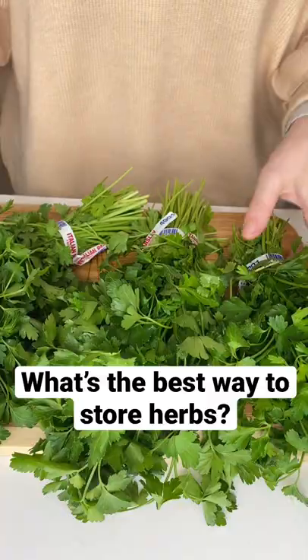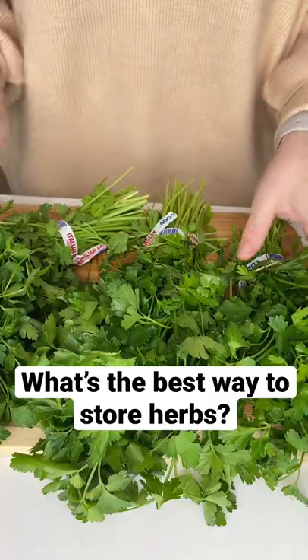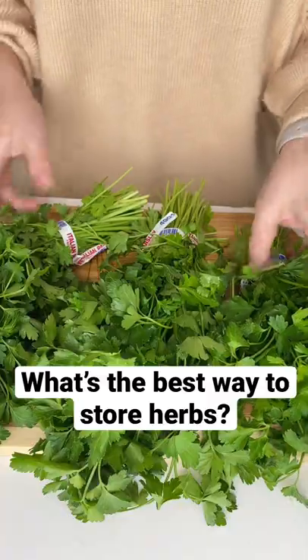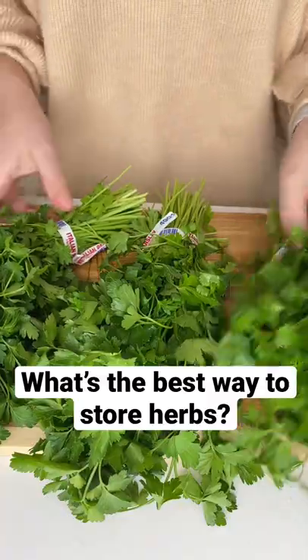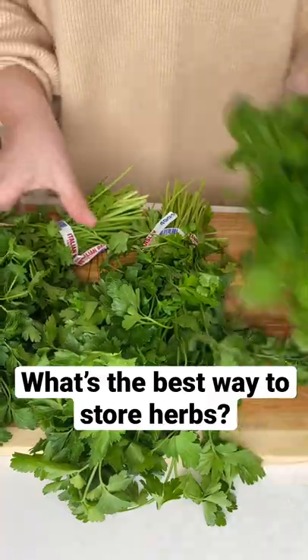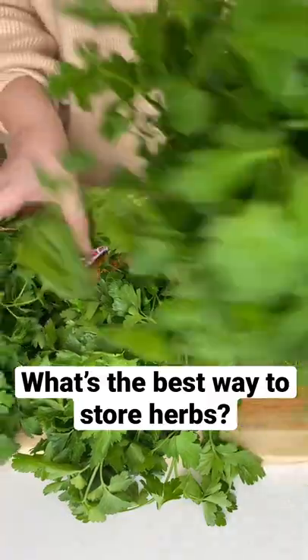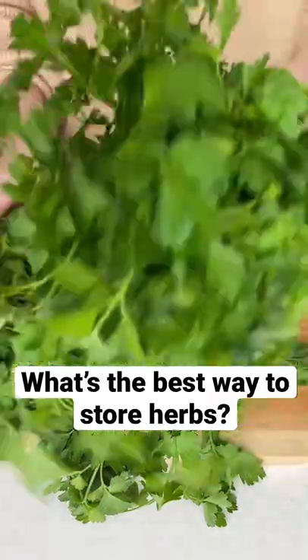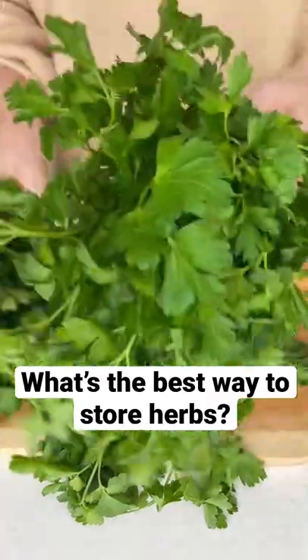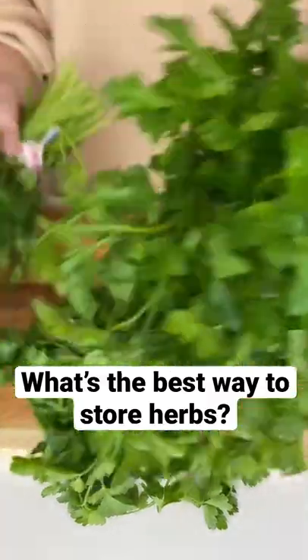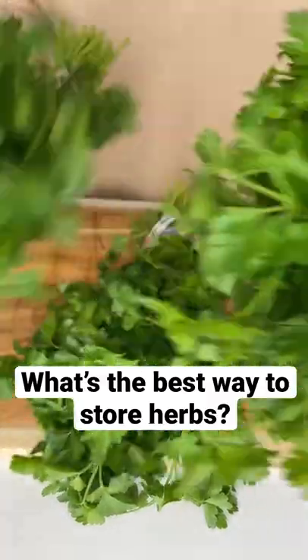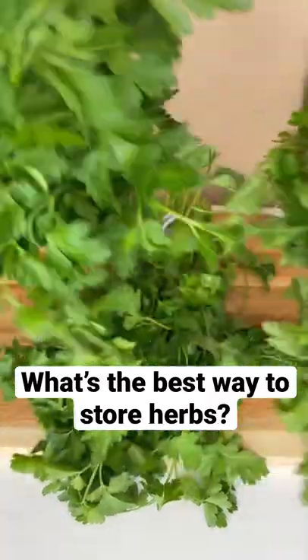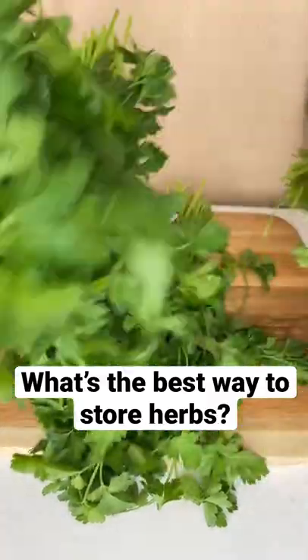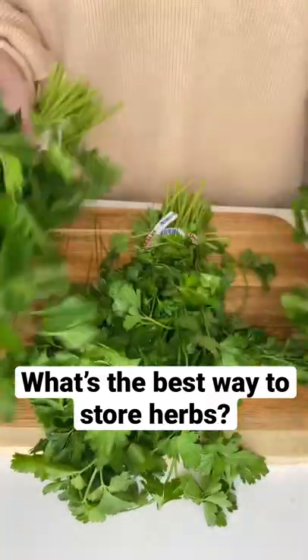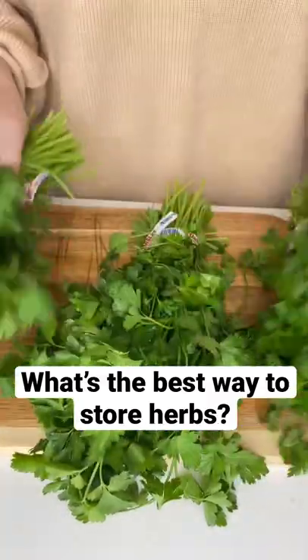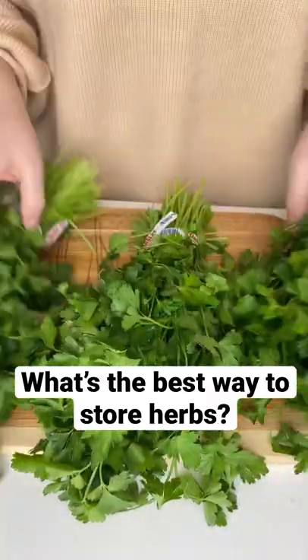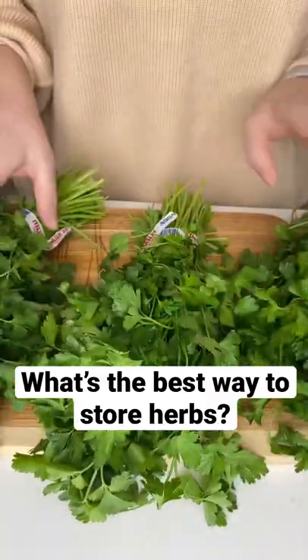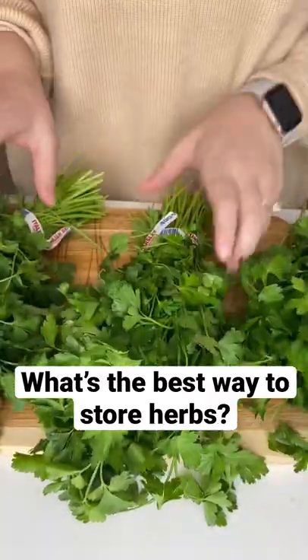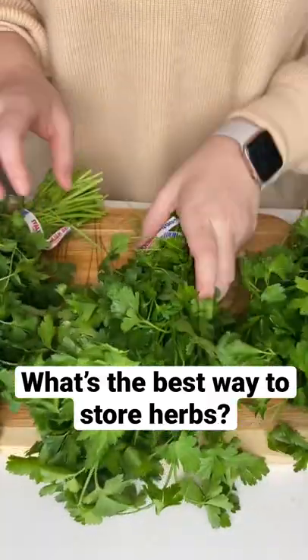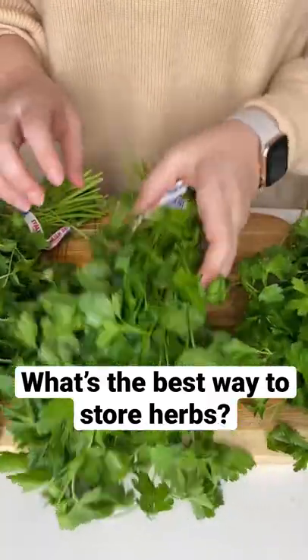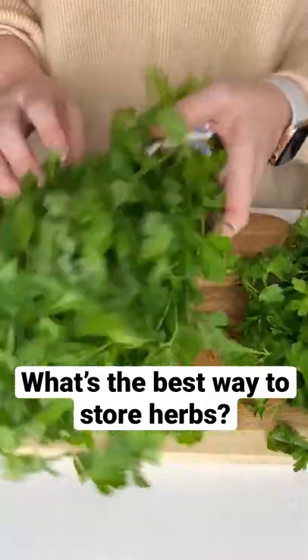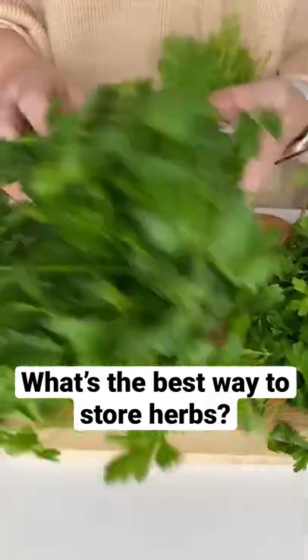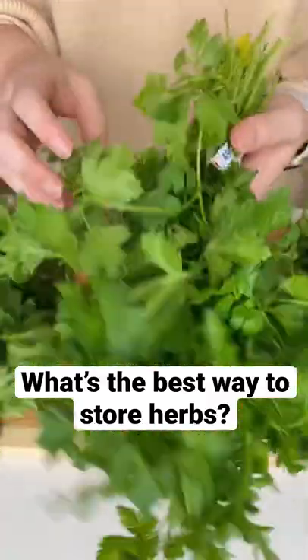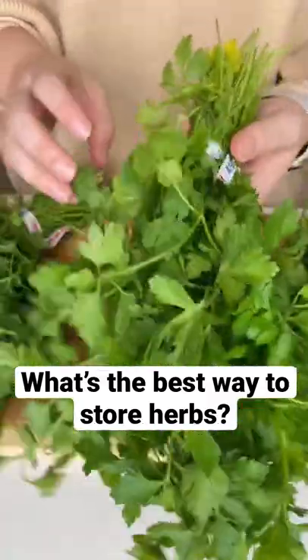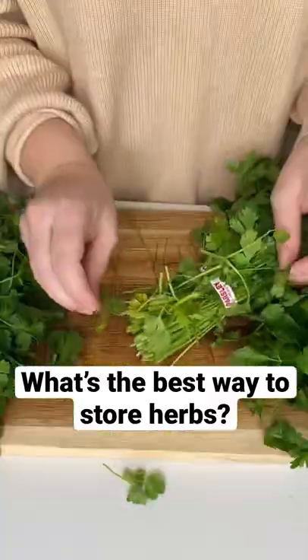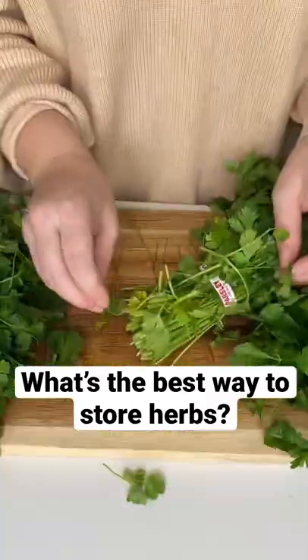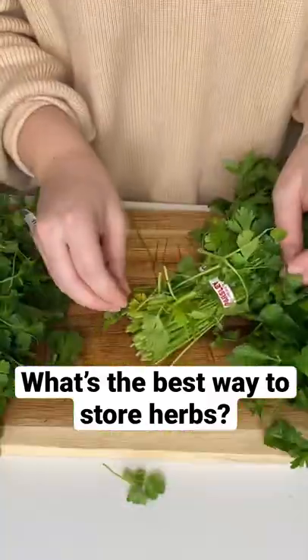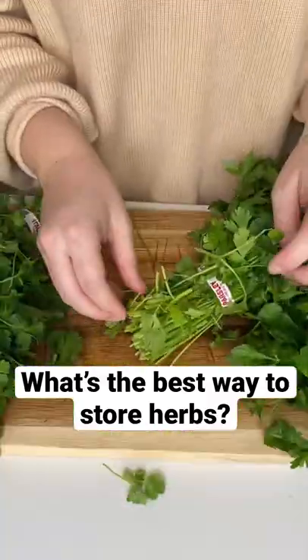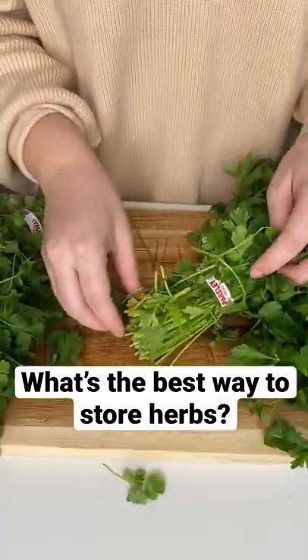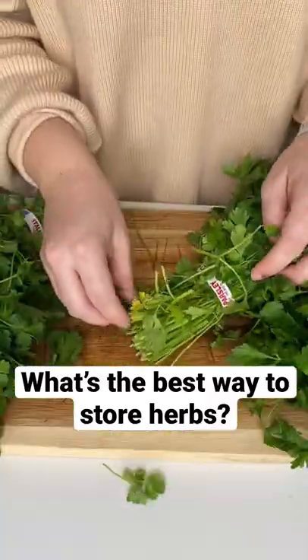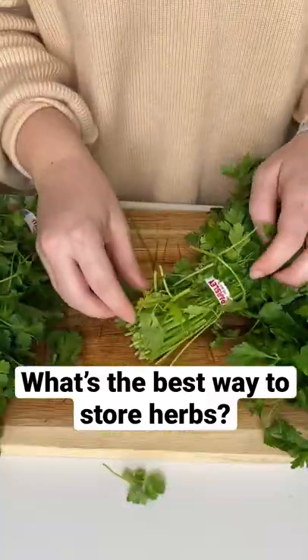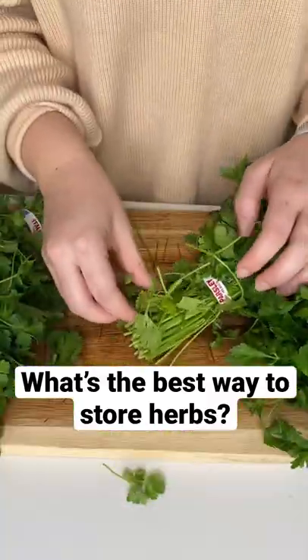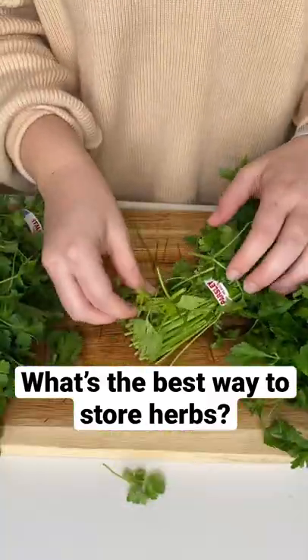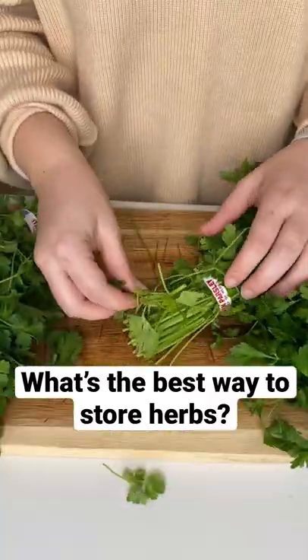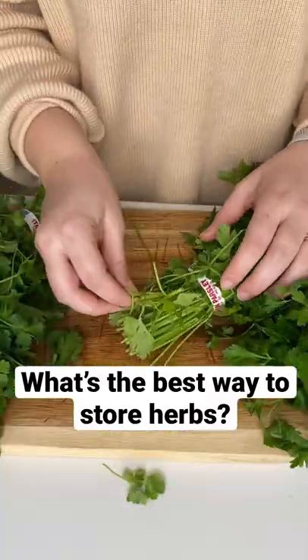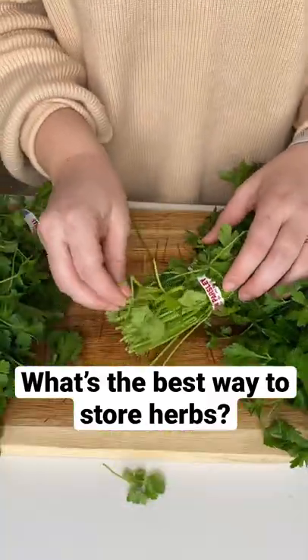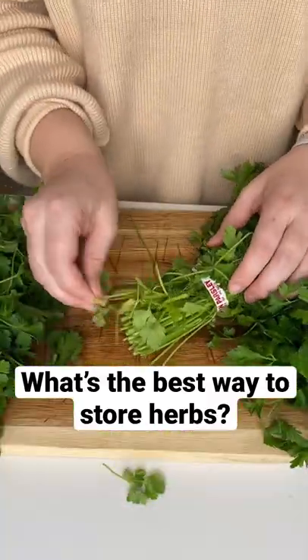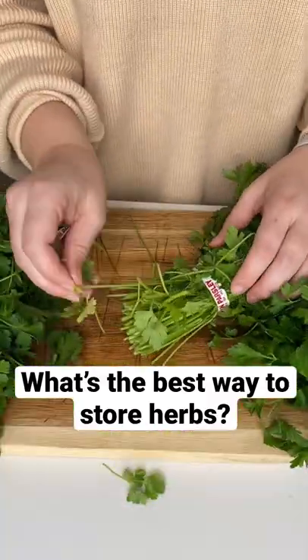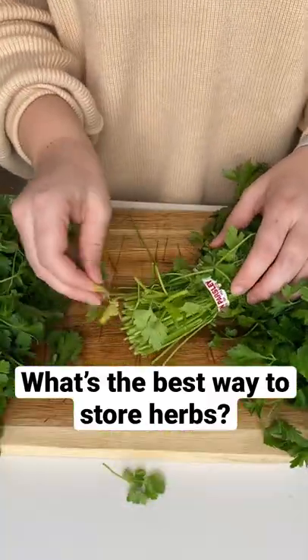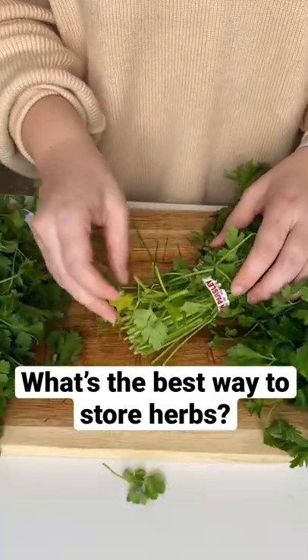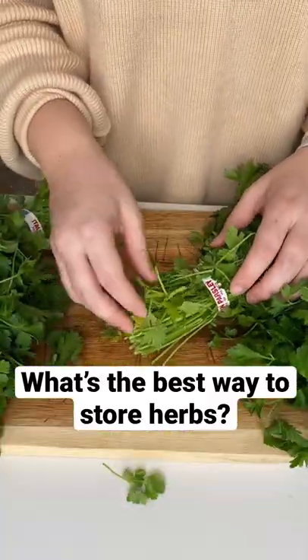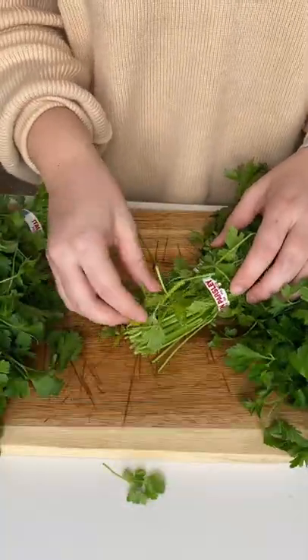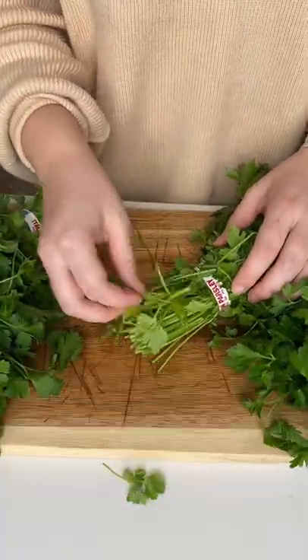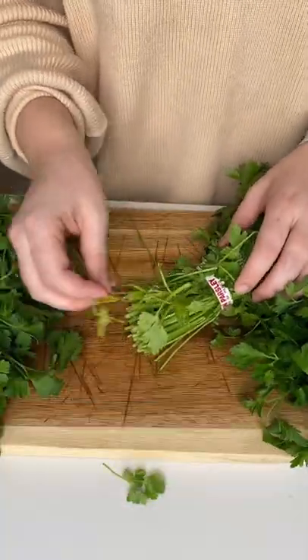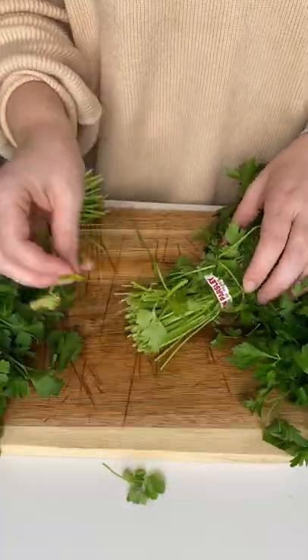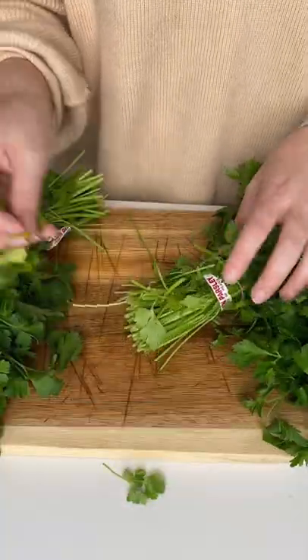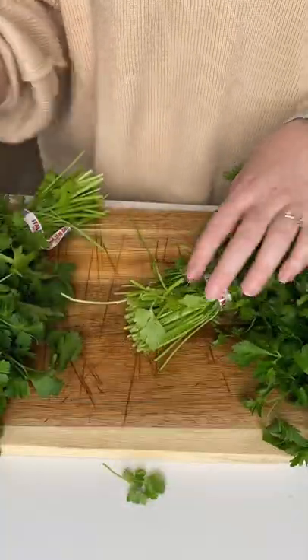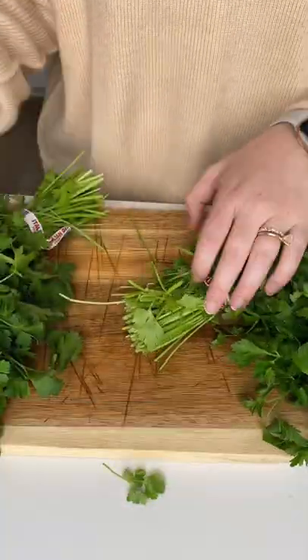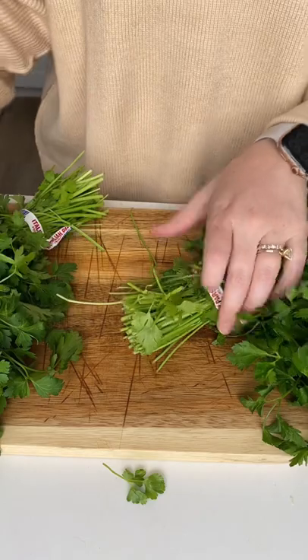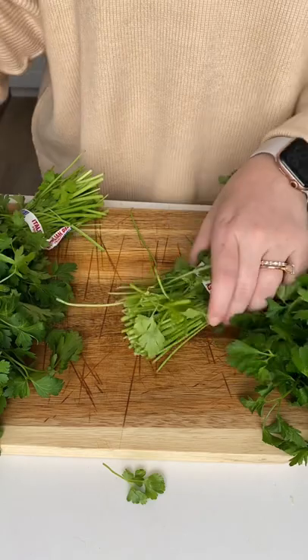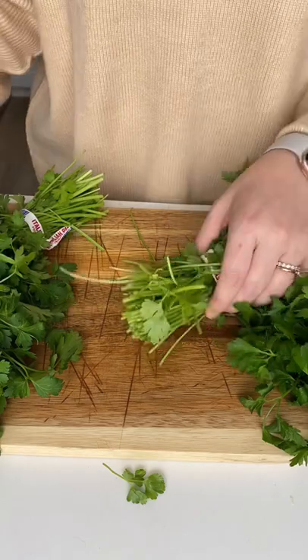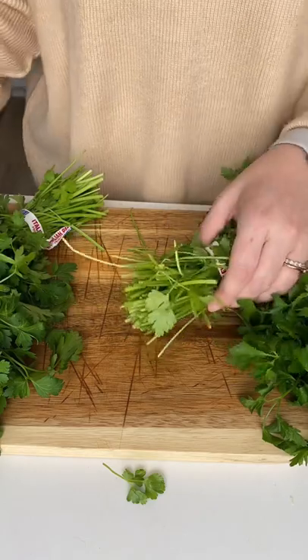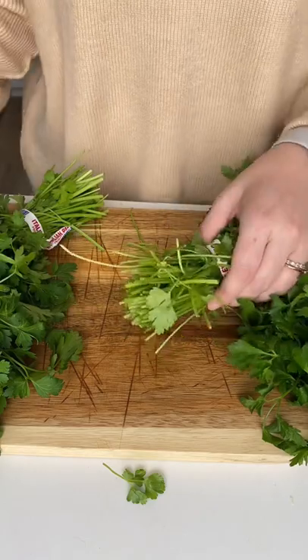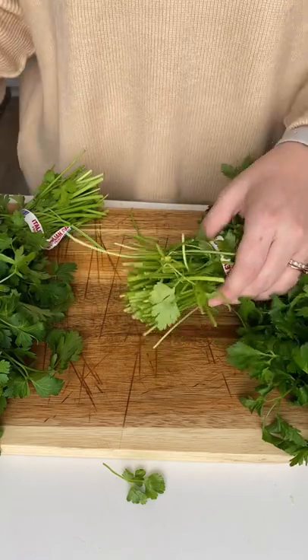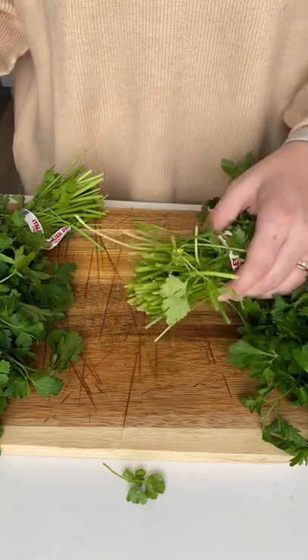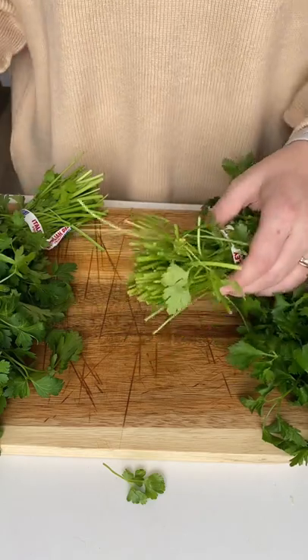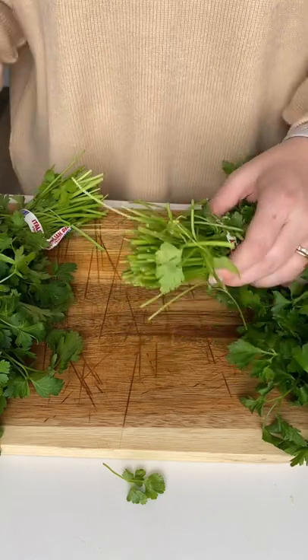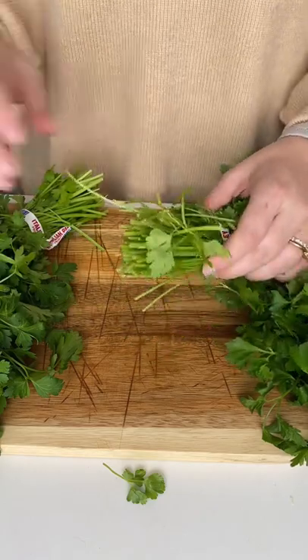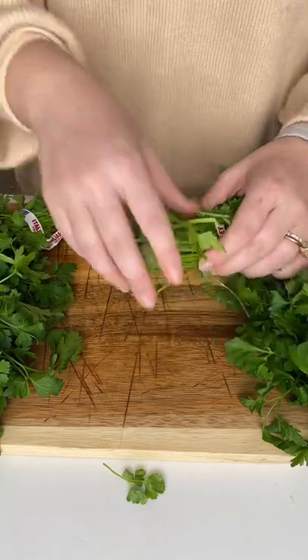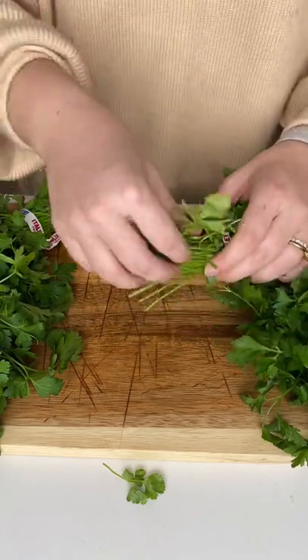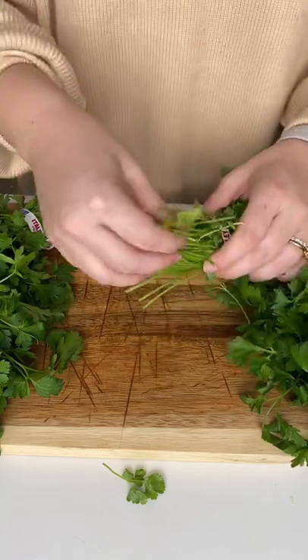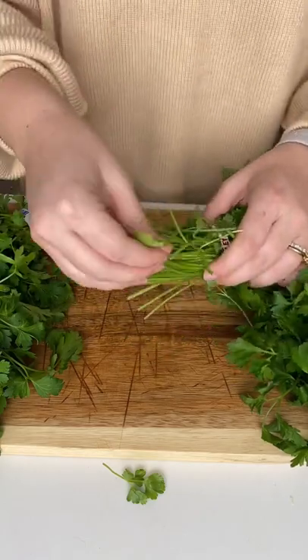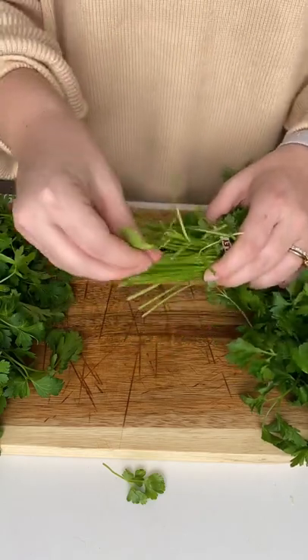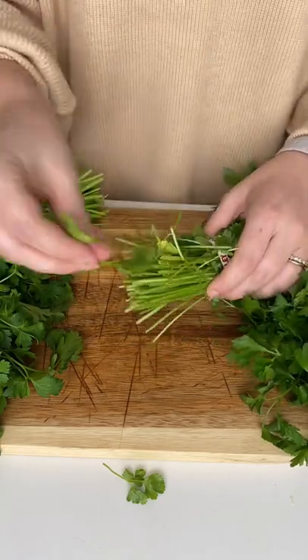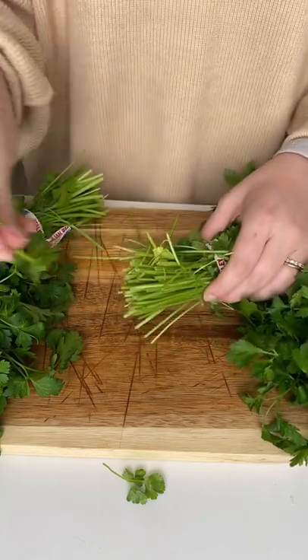I wanted to test the best way to store herbs, so I grabbed three identical bunches of parsley. I ripped off any dead pieces and trimmed the bottom.